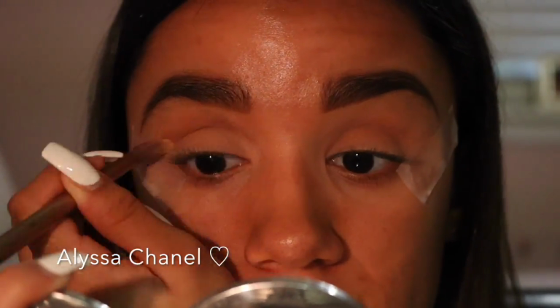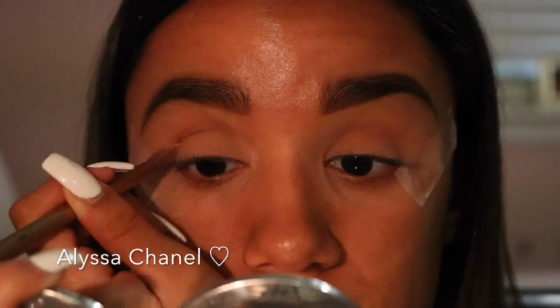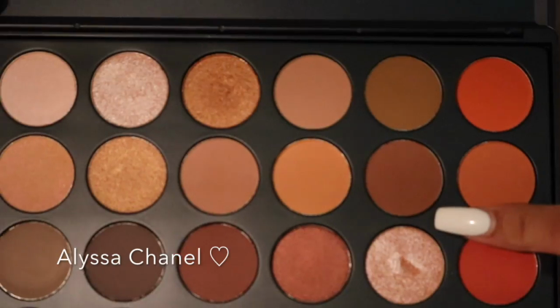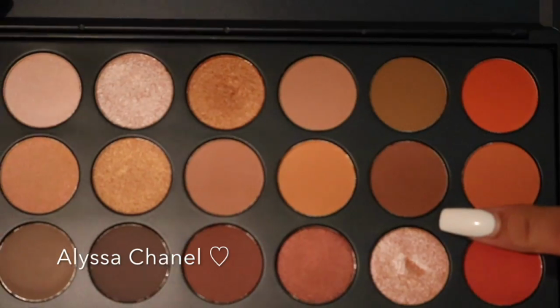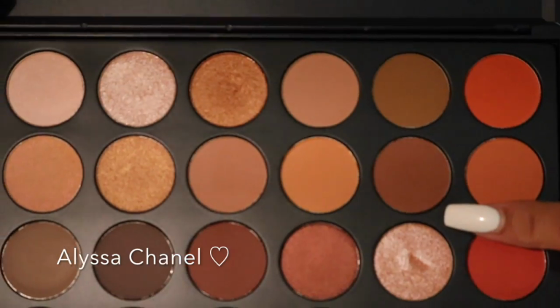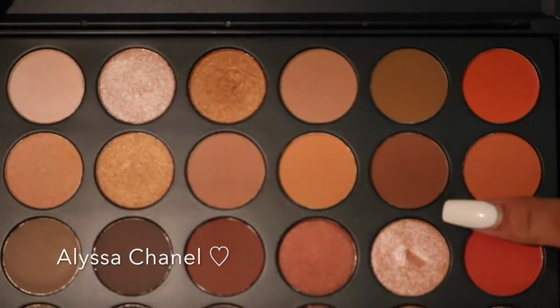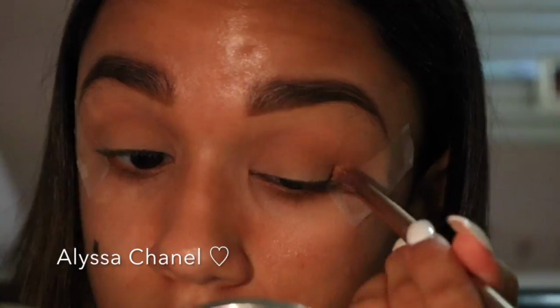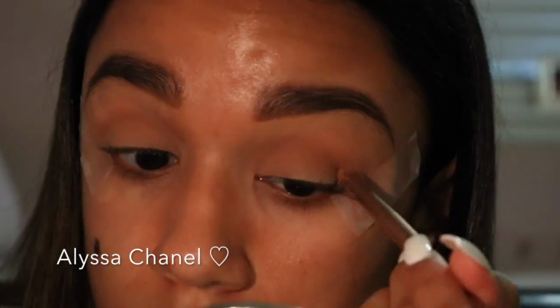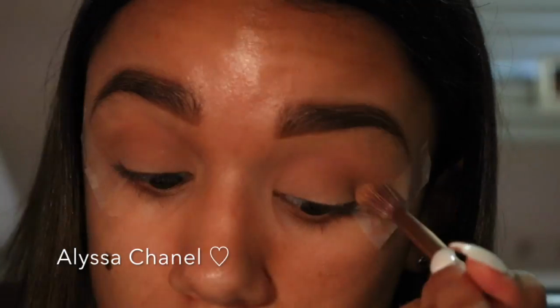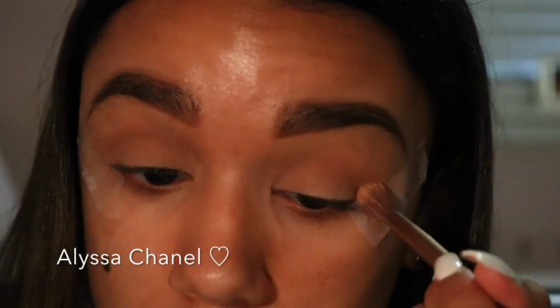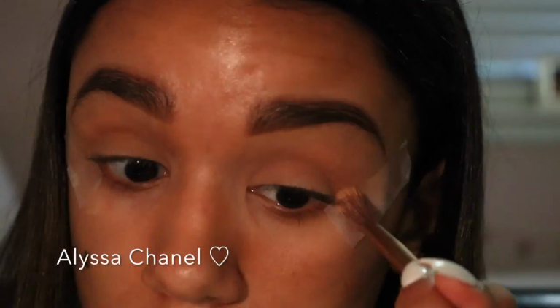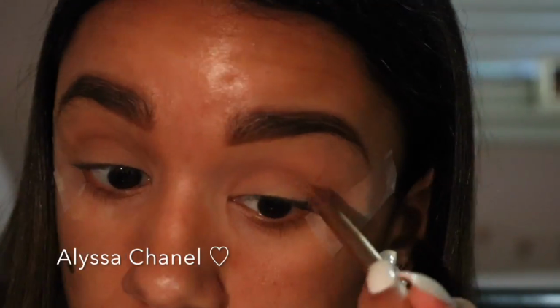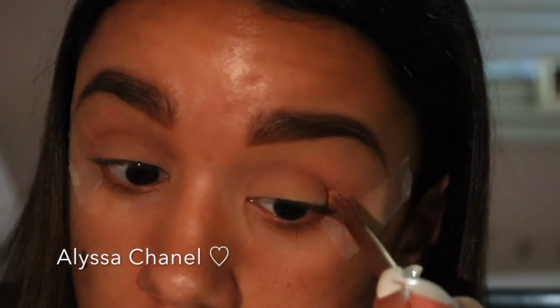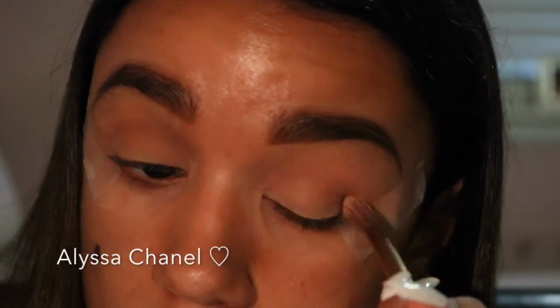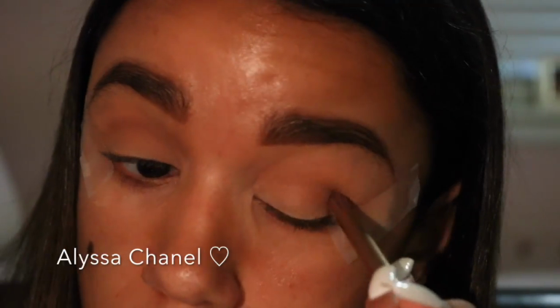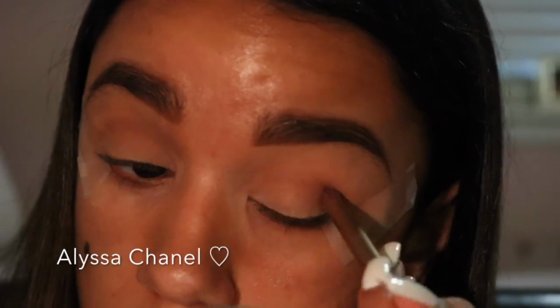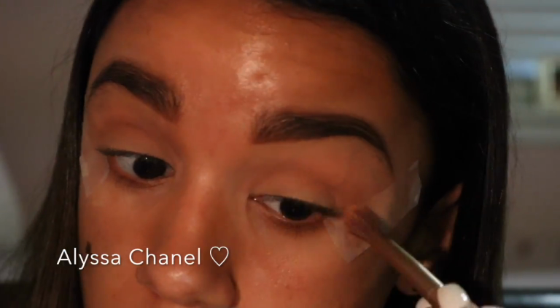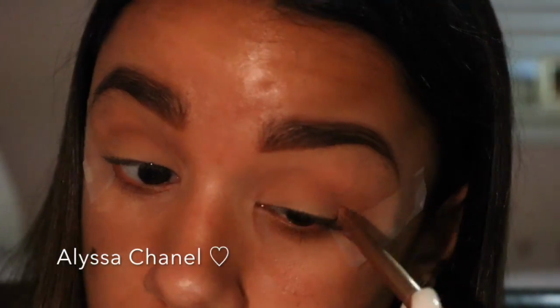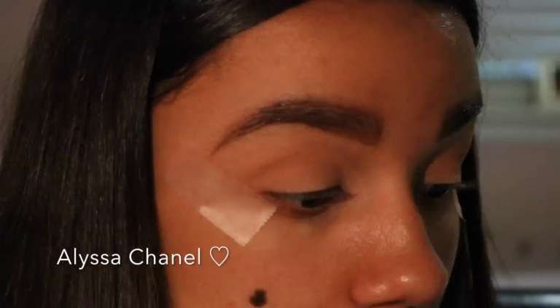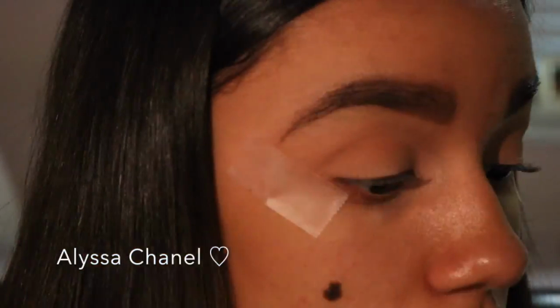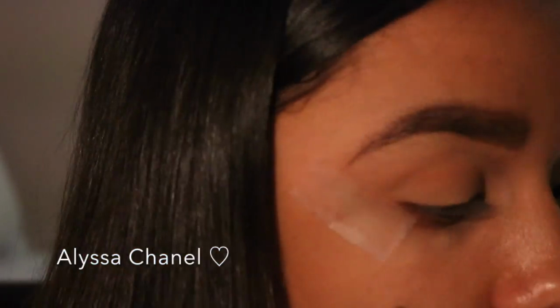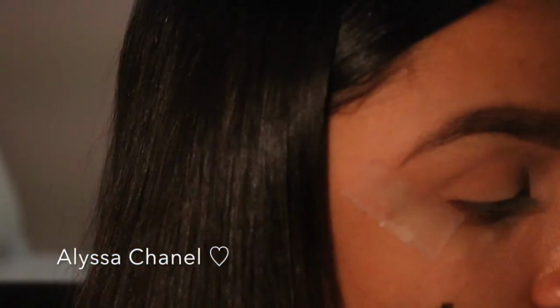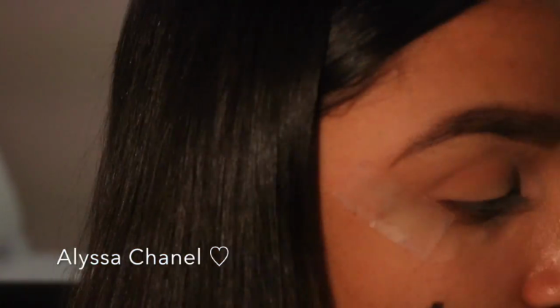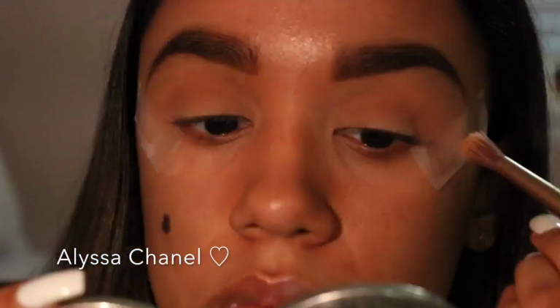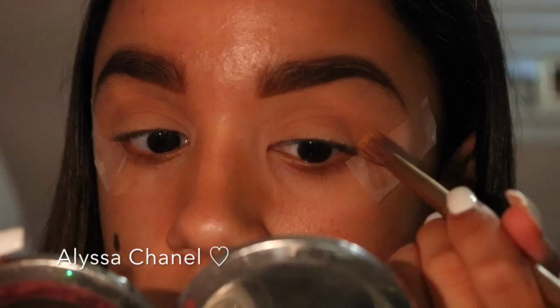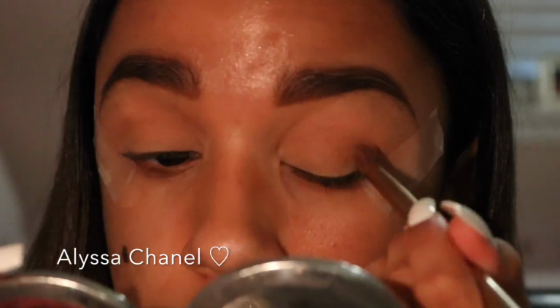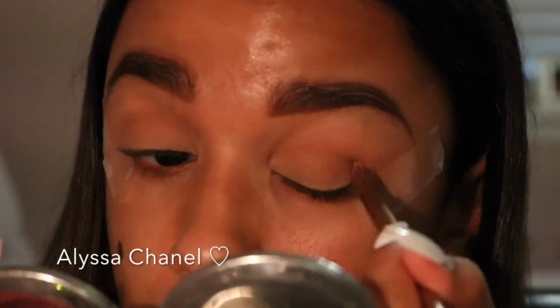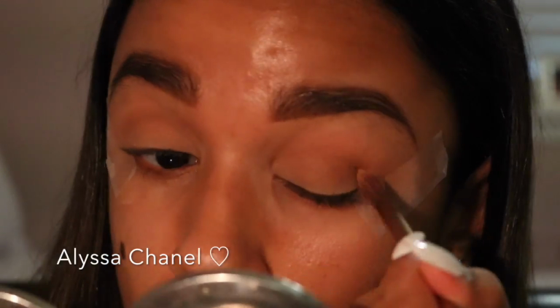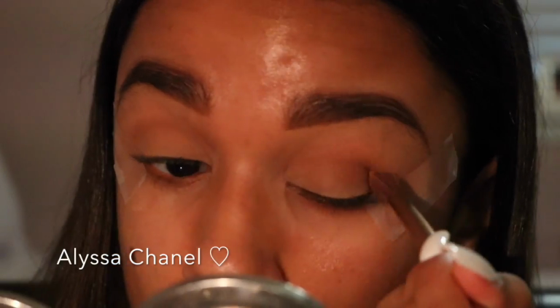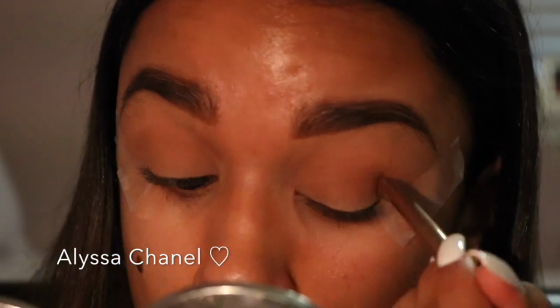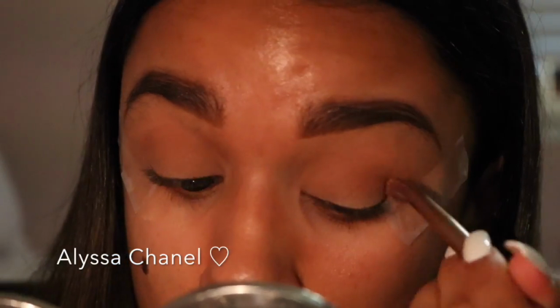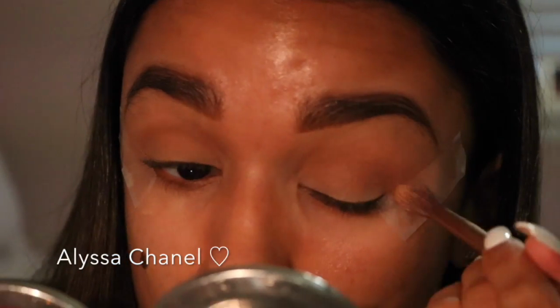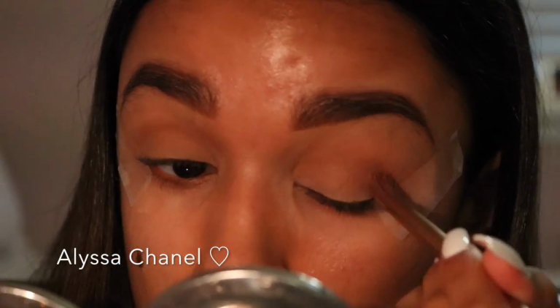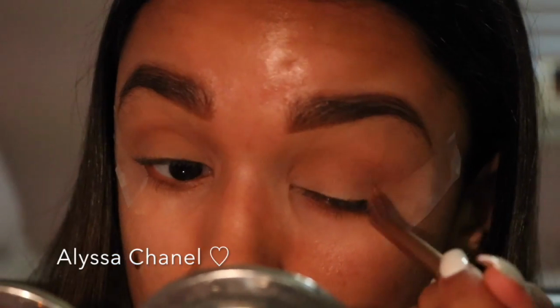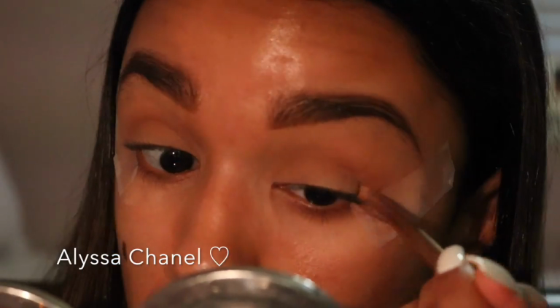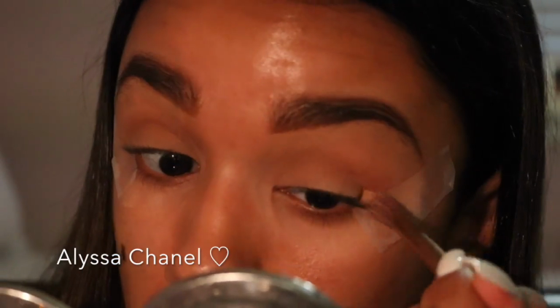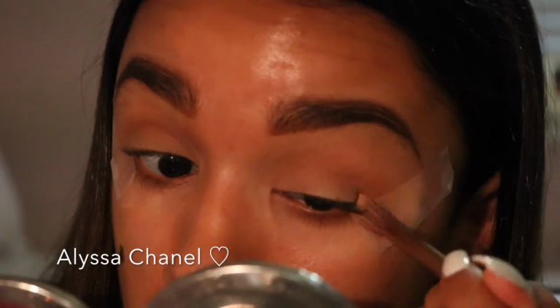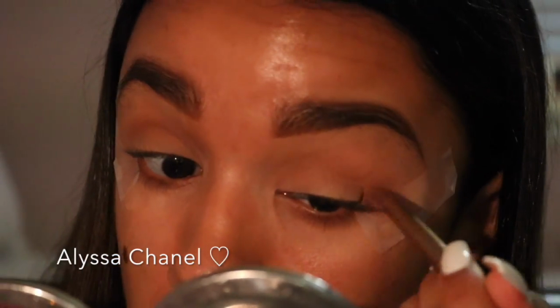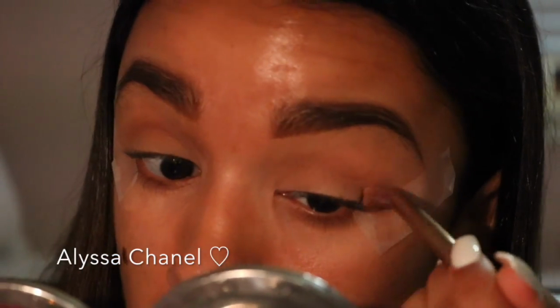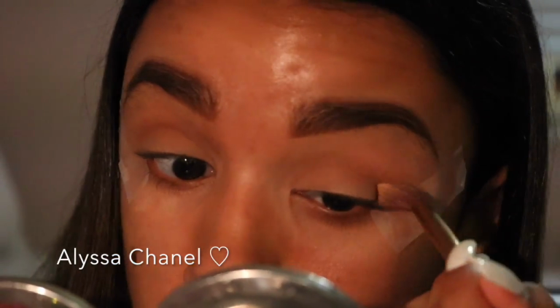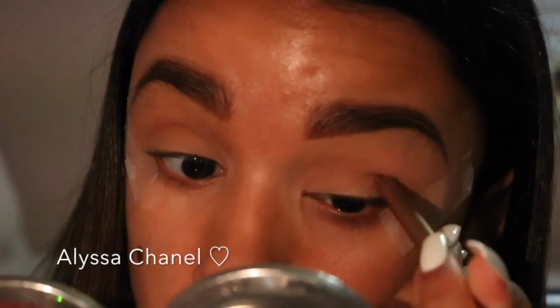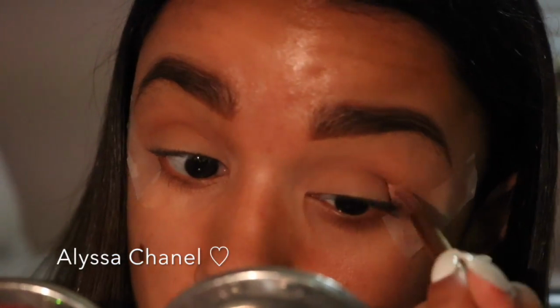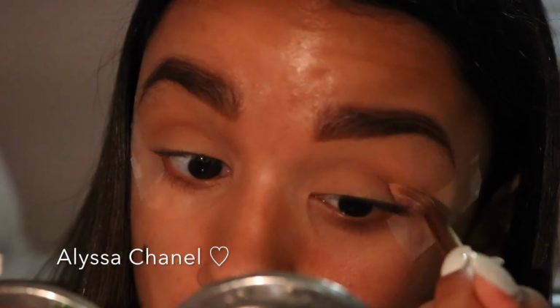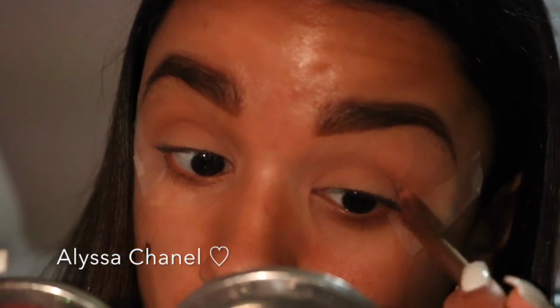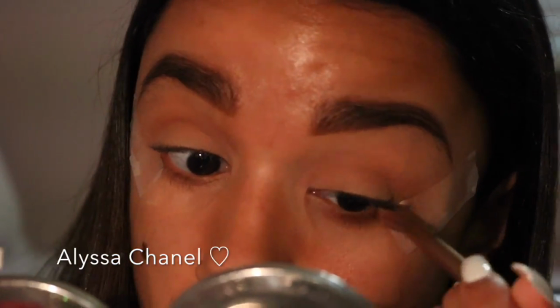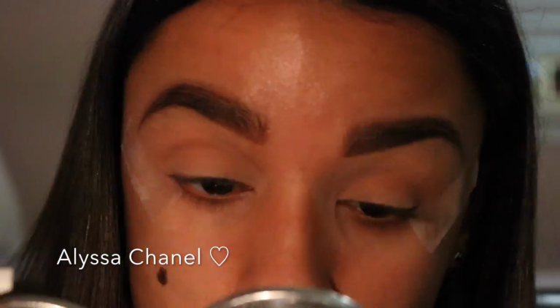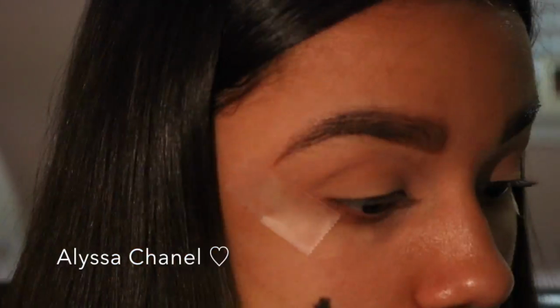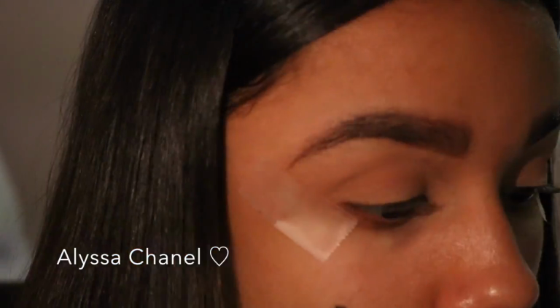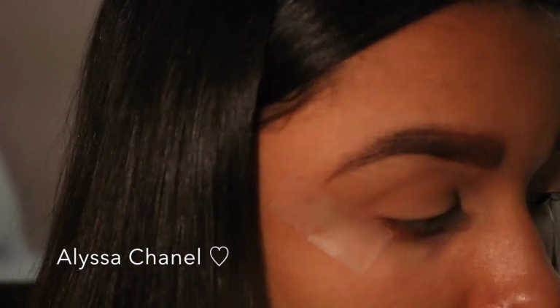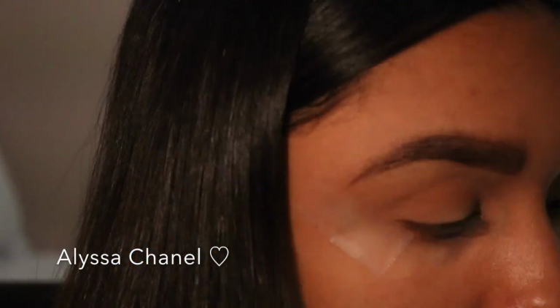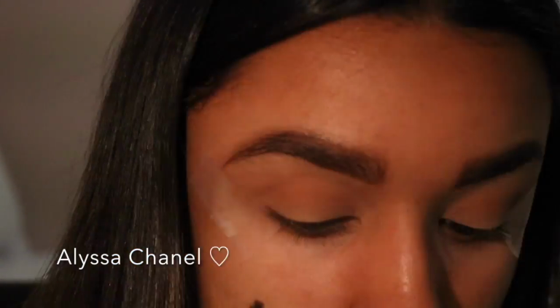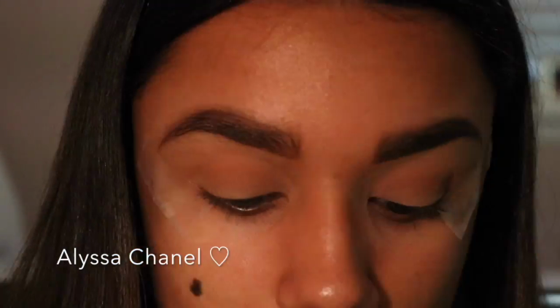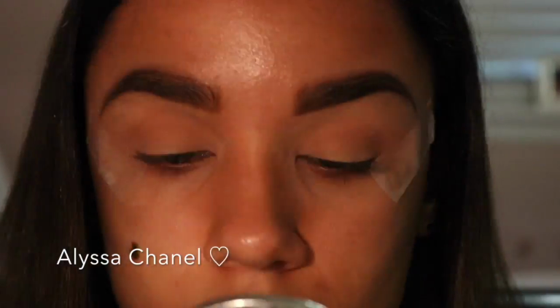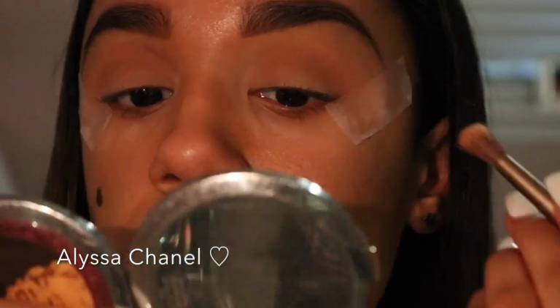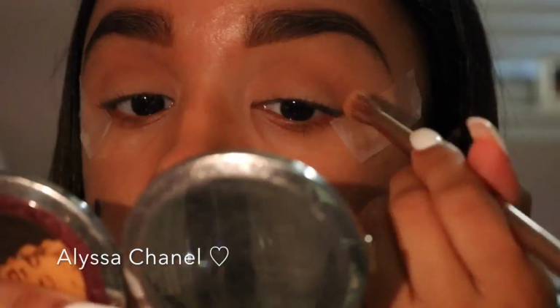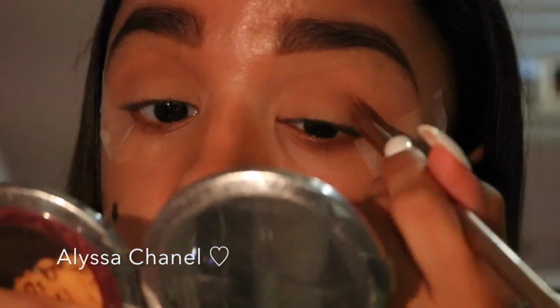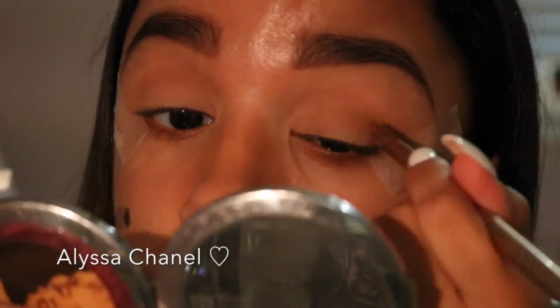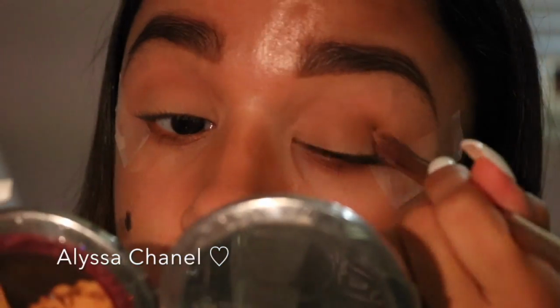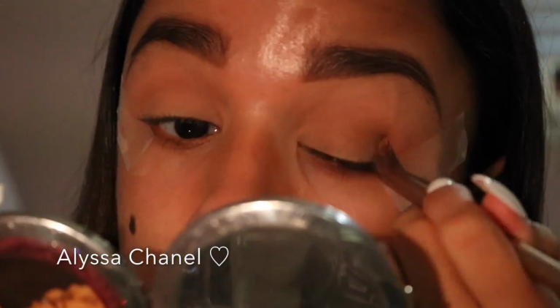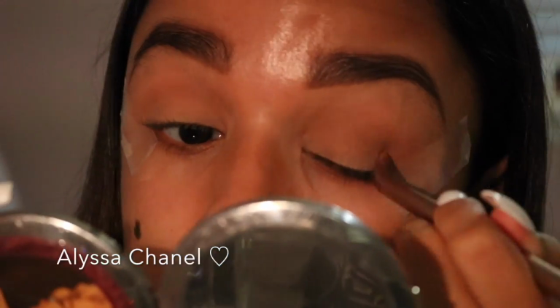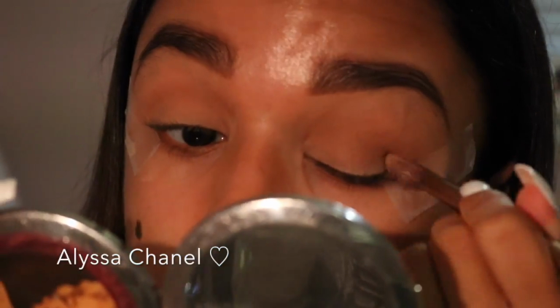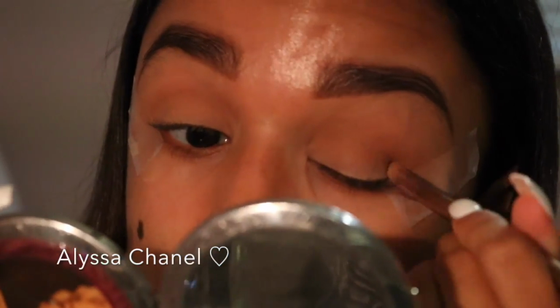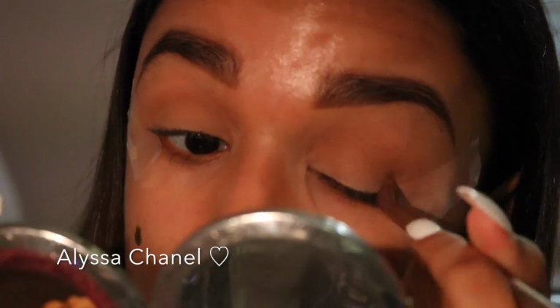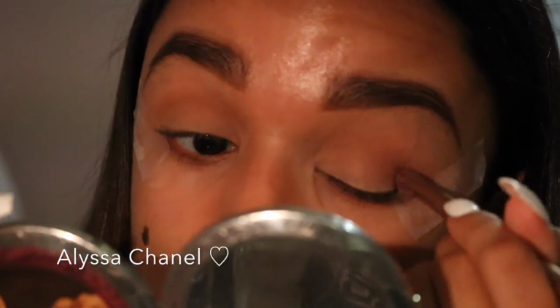Then I'm going to take the same crease brush and use a milk chocolate color and put that at the end of my crease in a V shape.